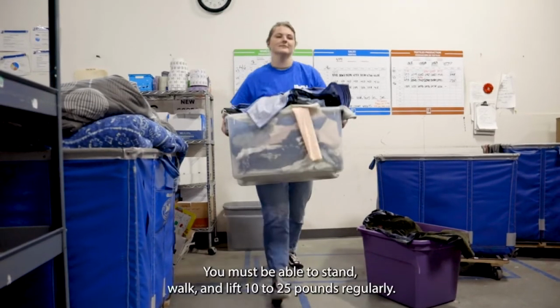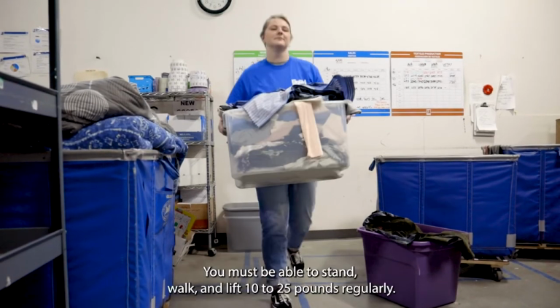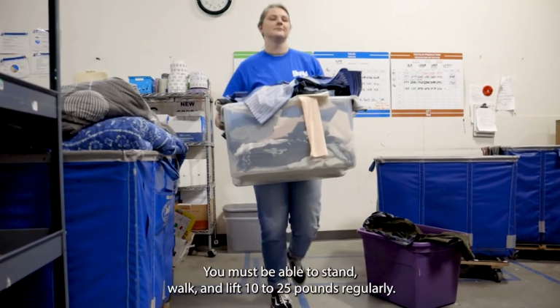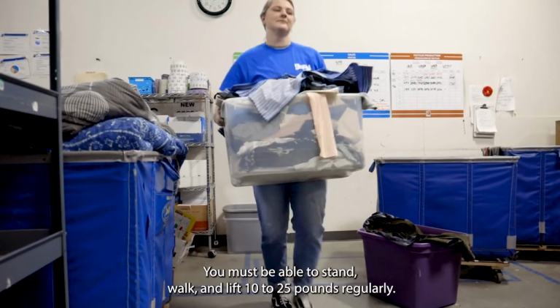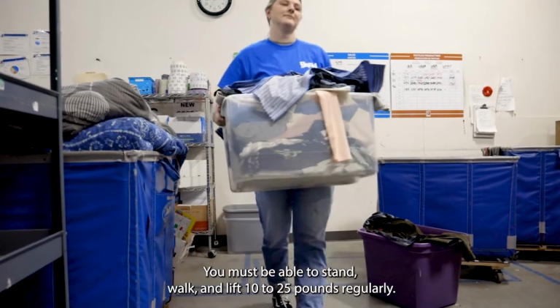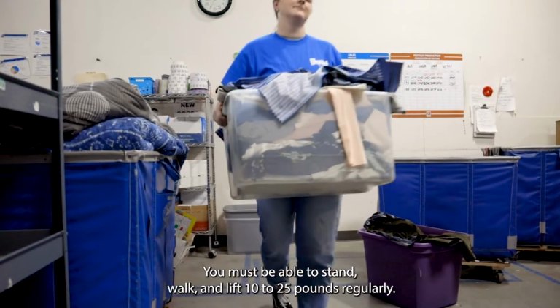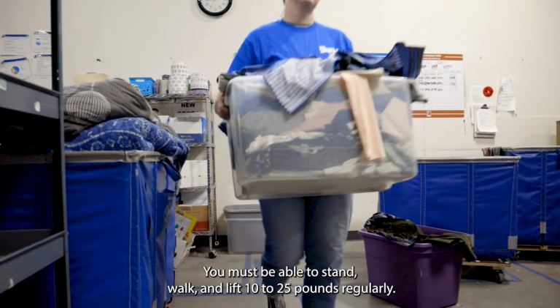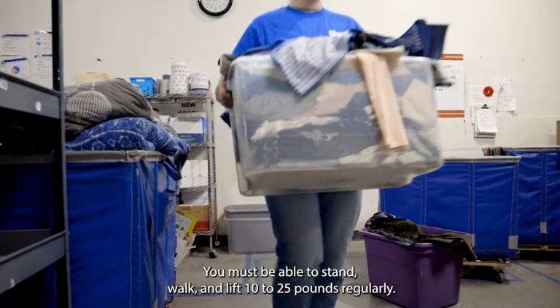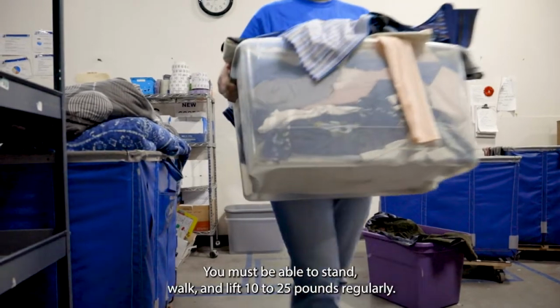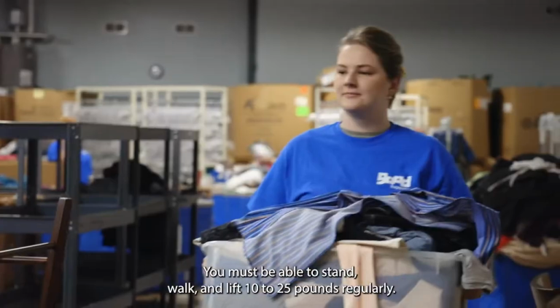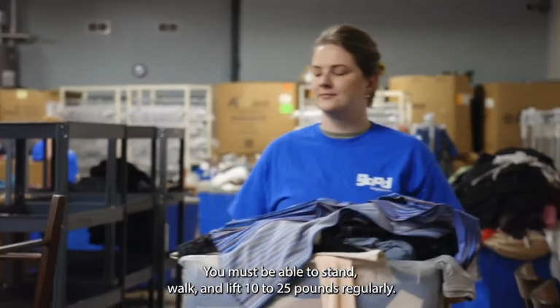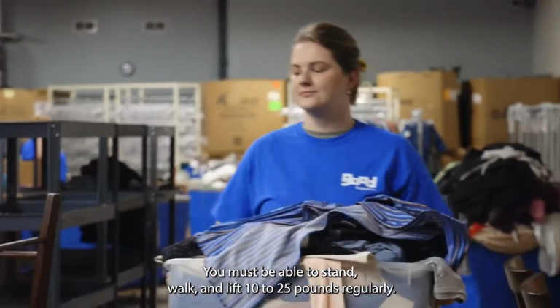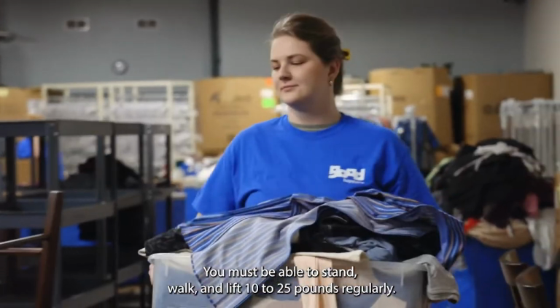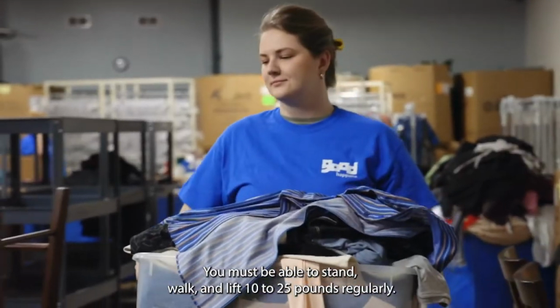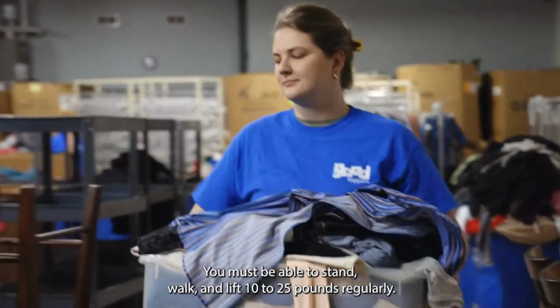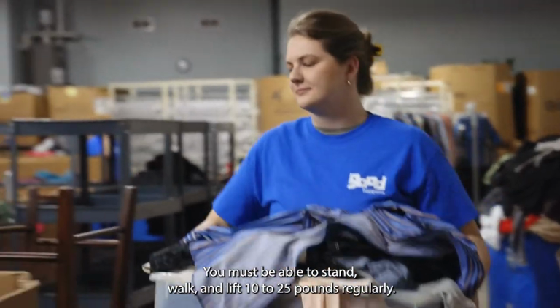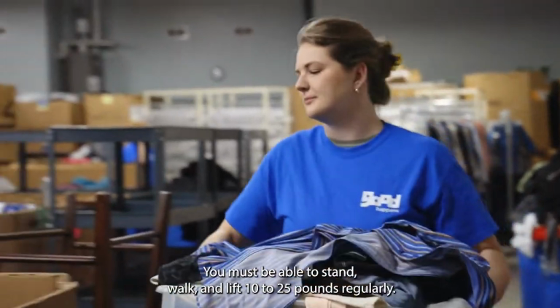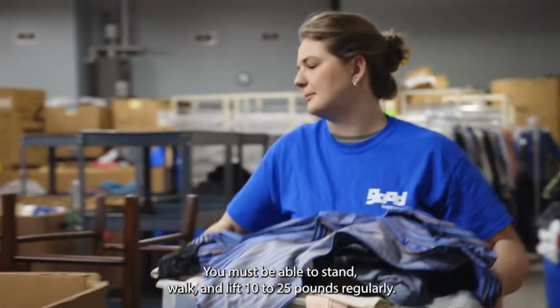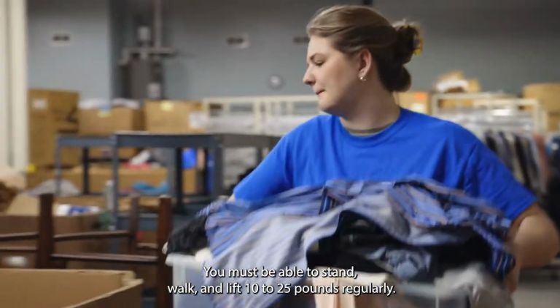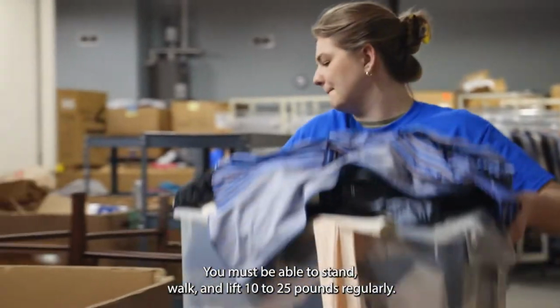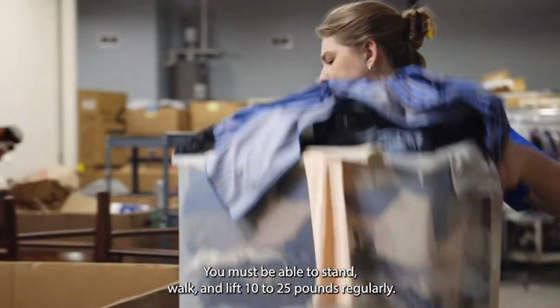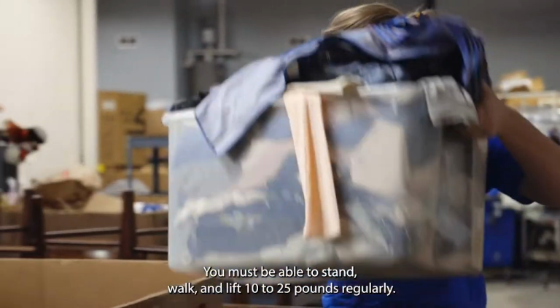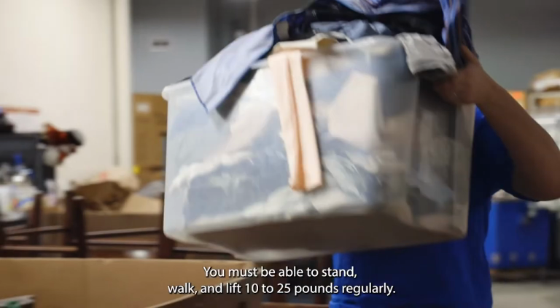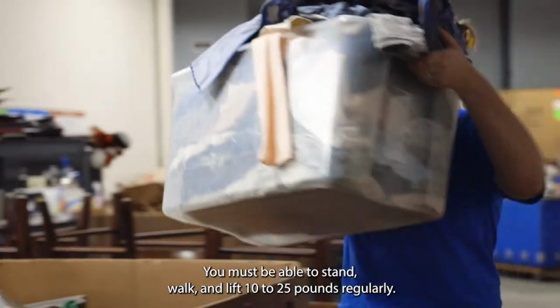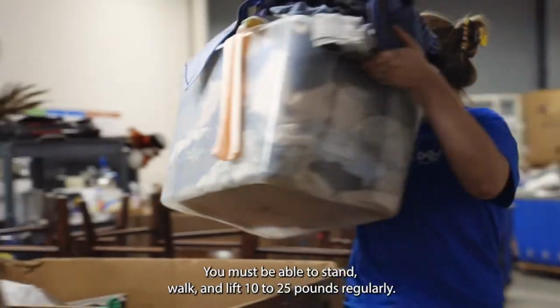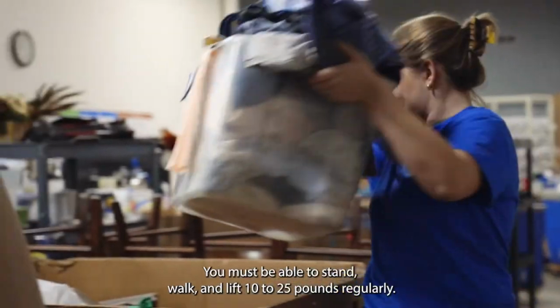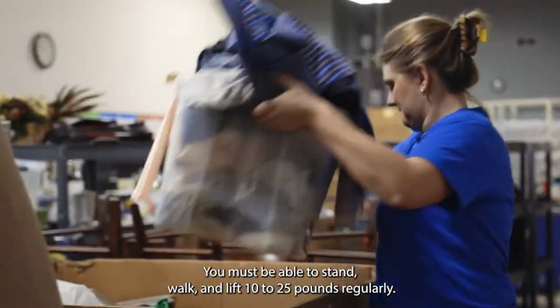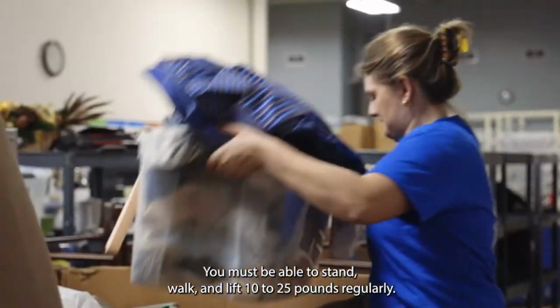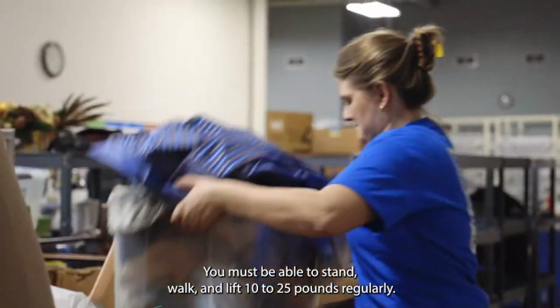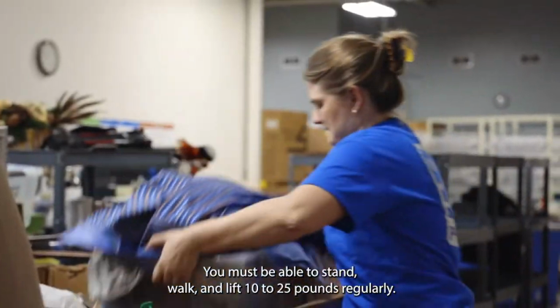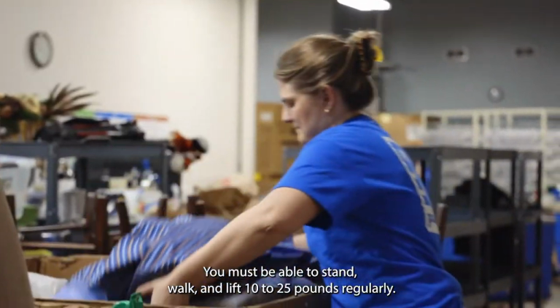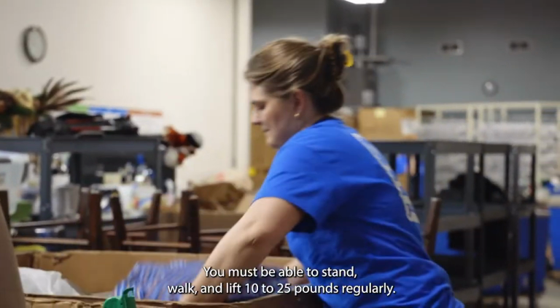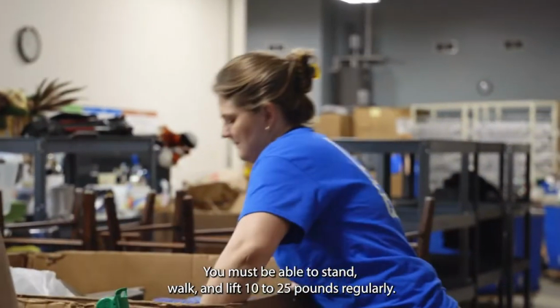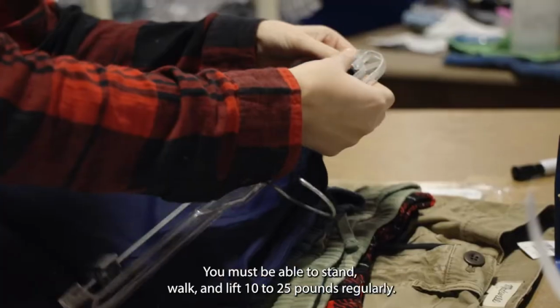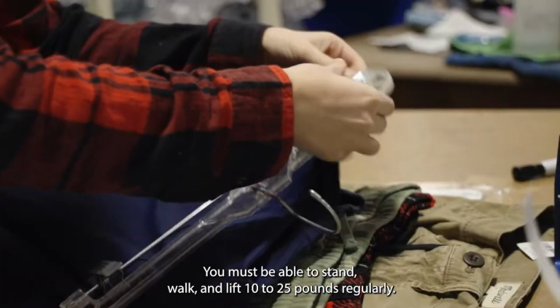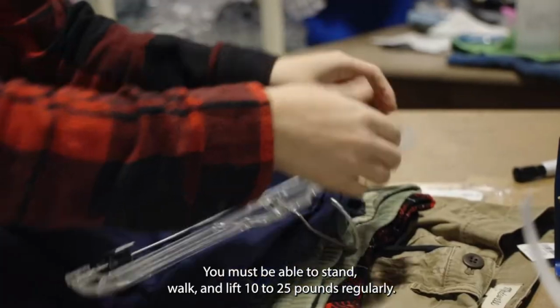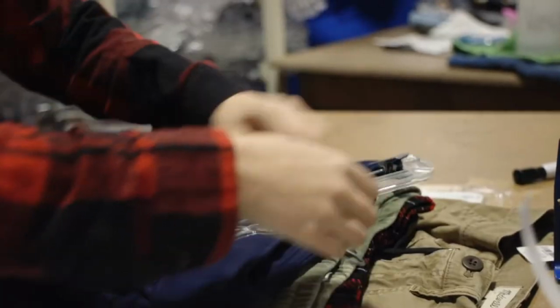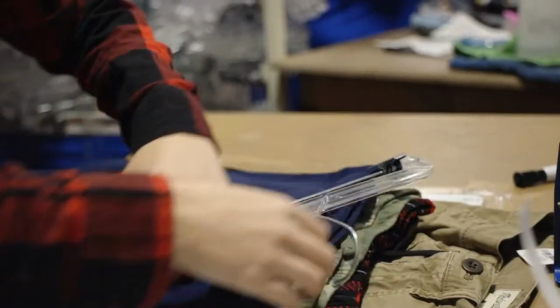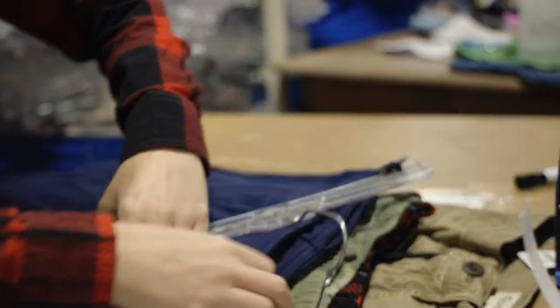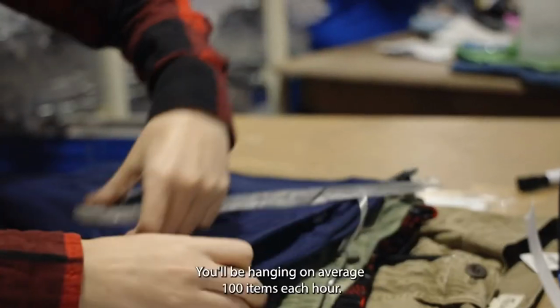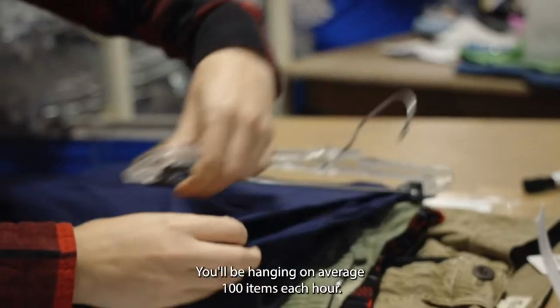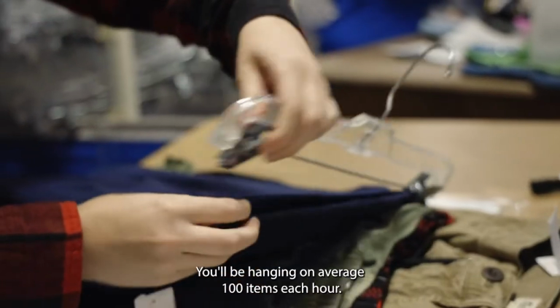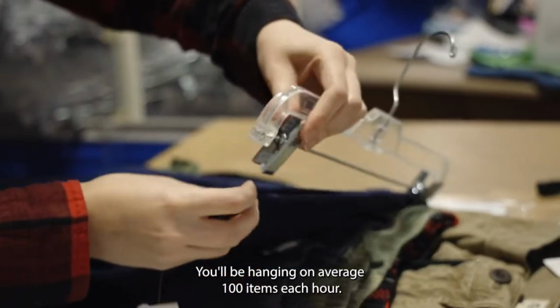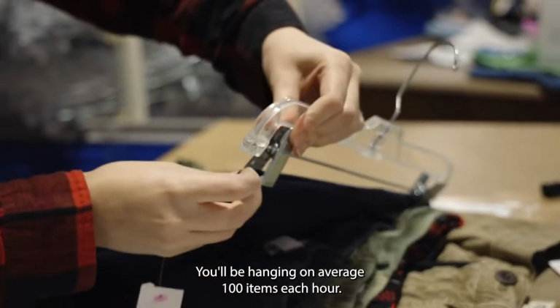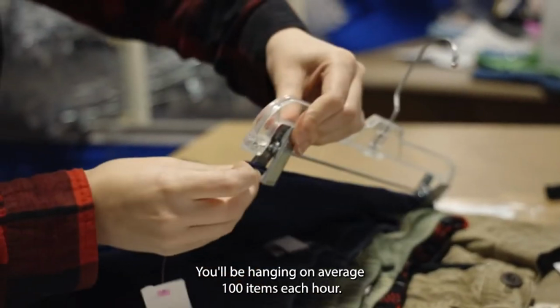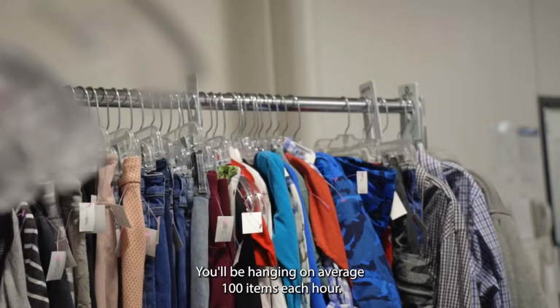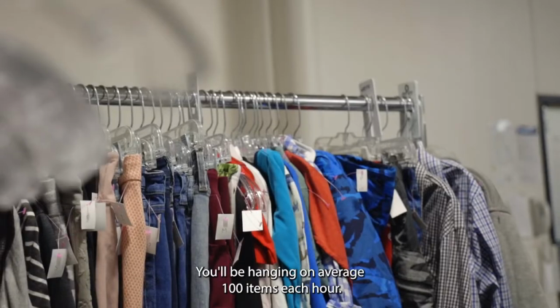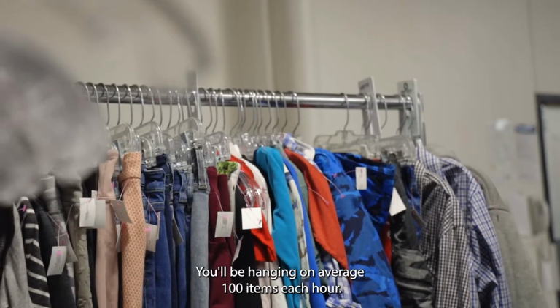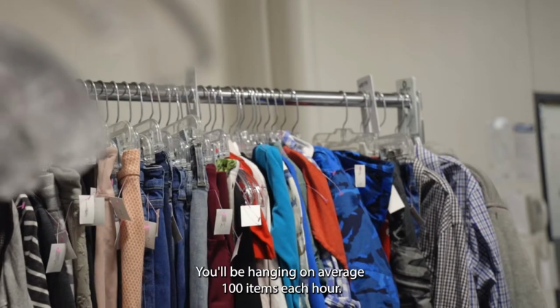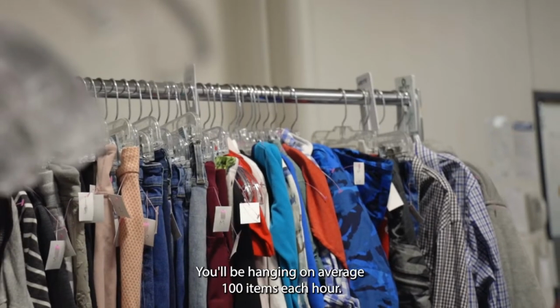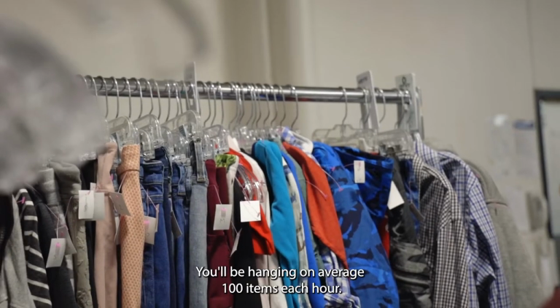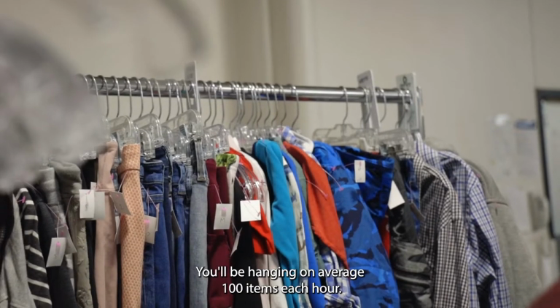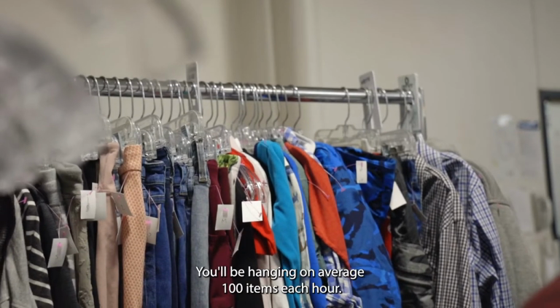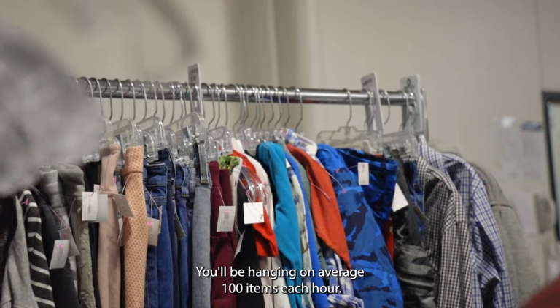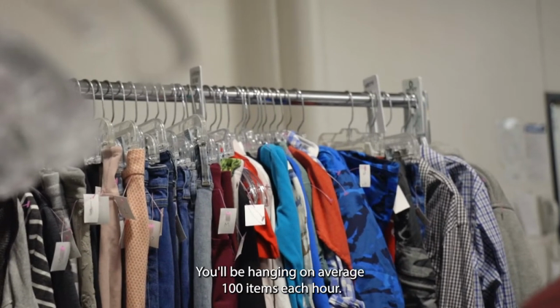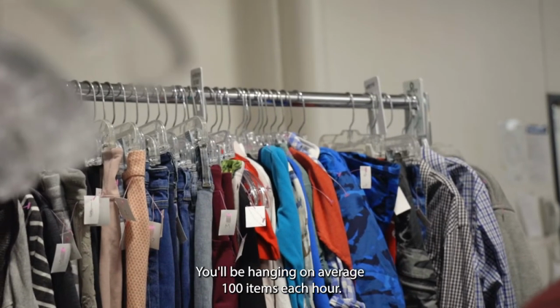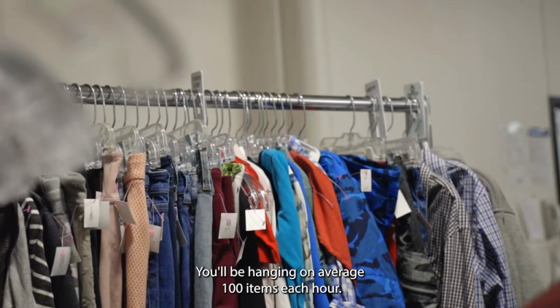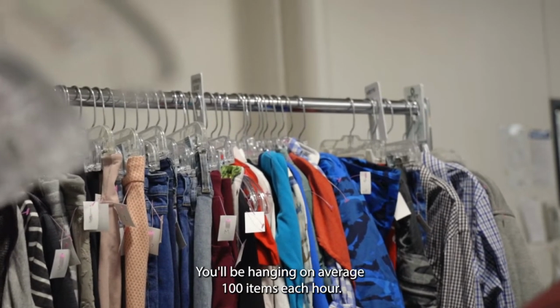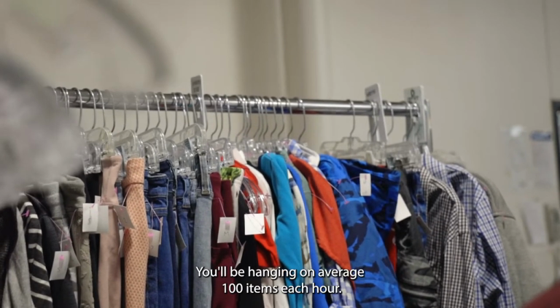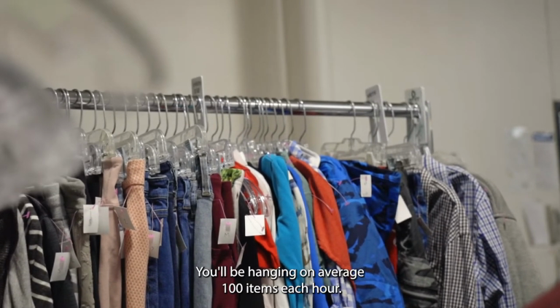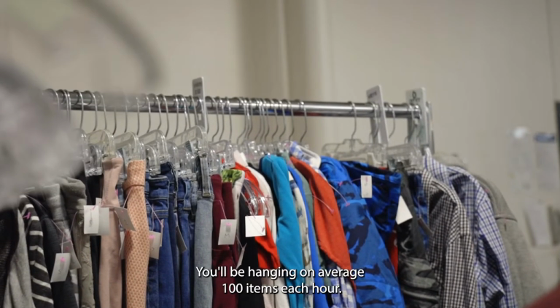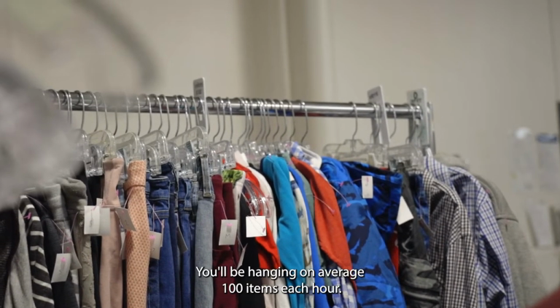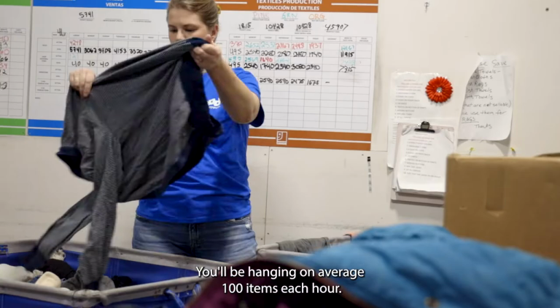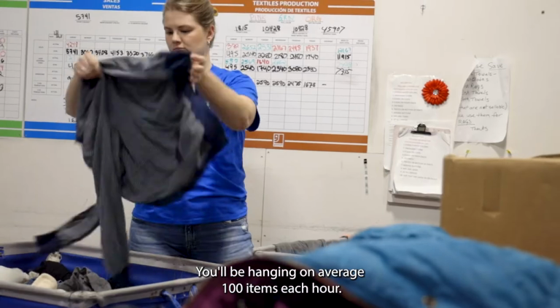You must be able to stand, walk, and lift 10 to 25 pounds regularly. You will be hanging, on average, 100 items each hour.